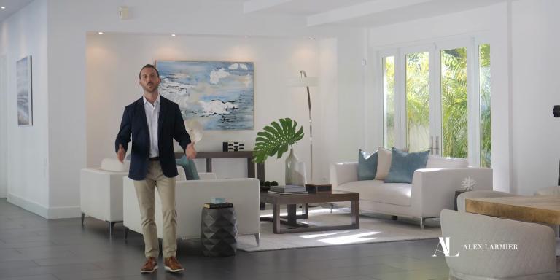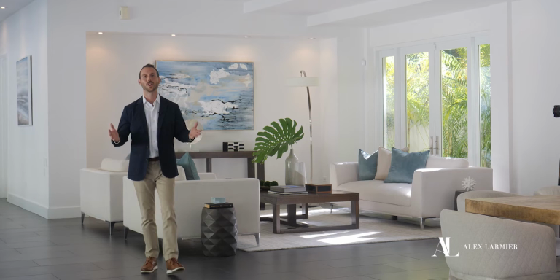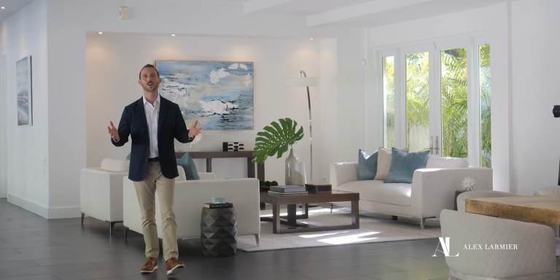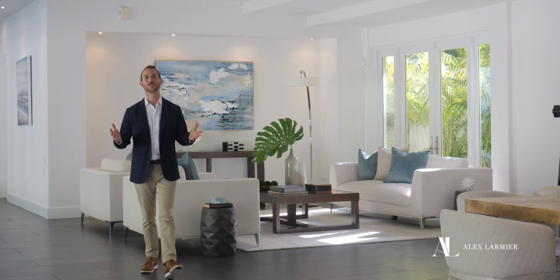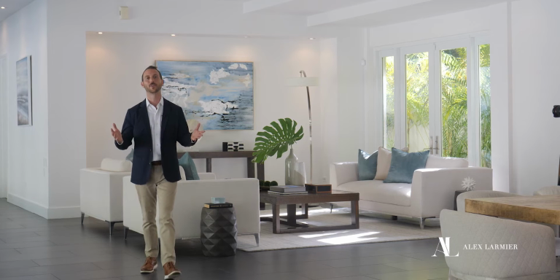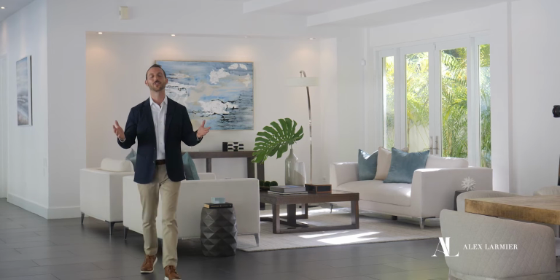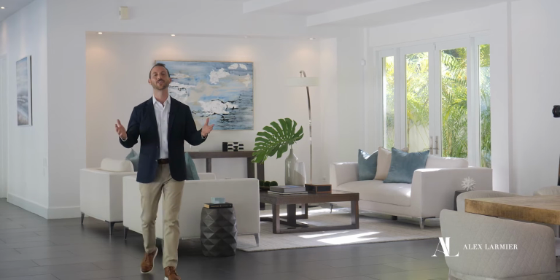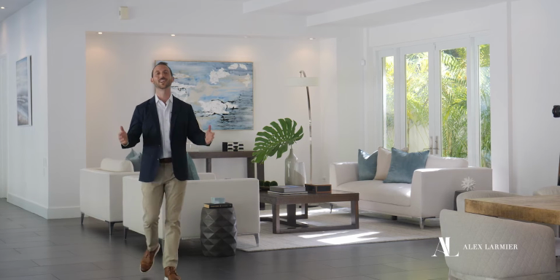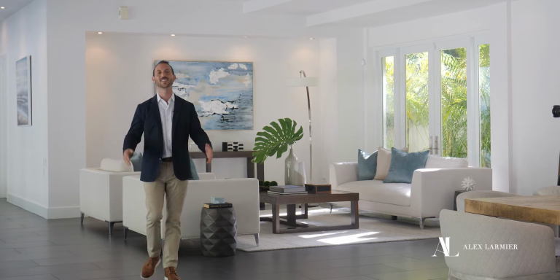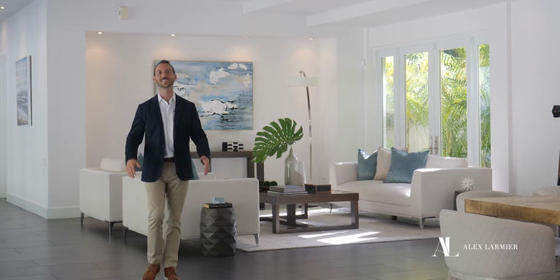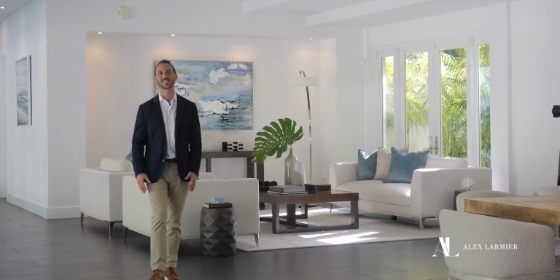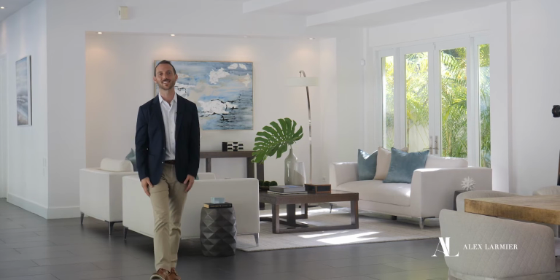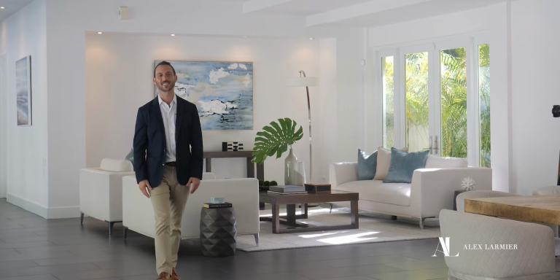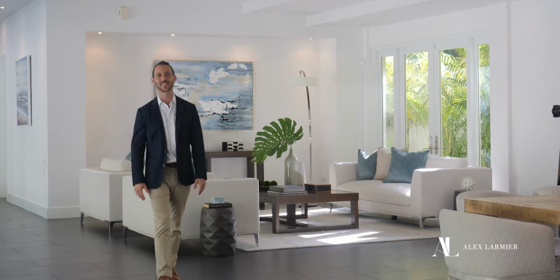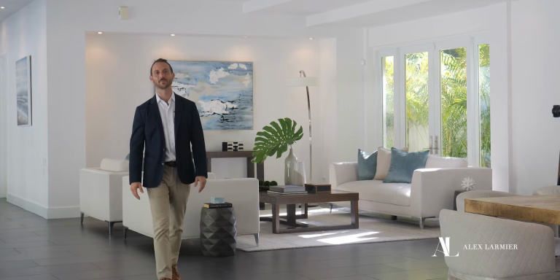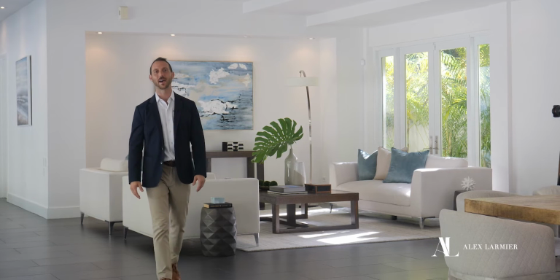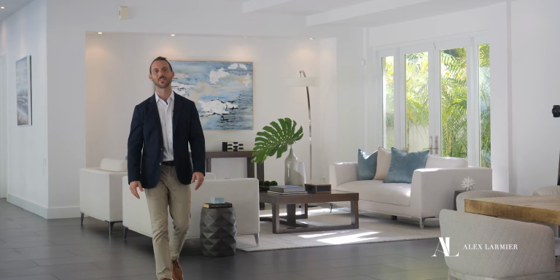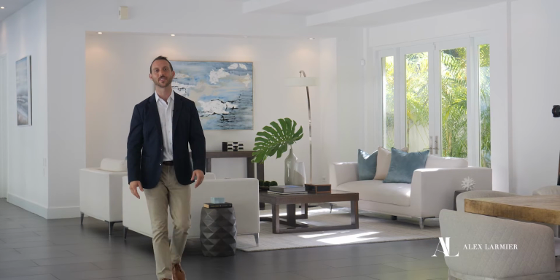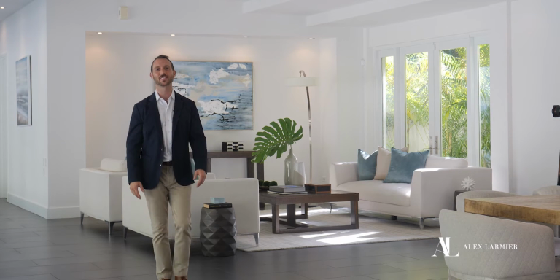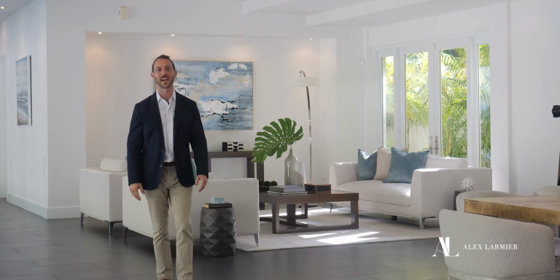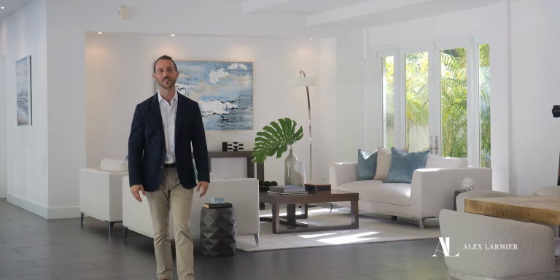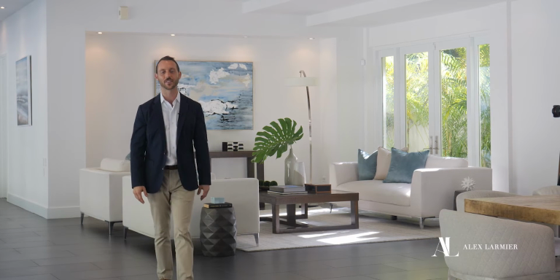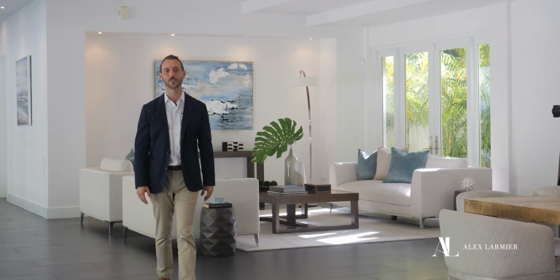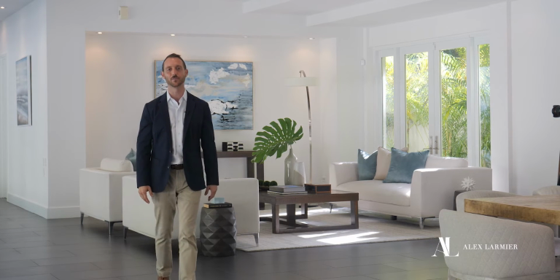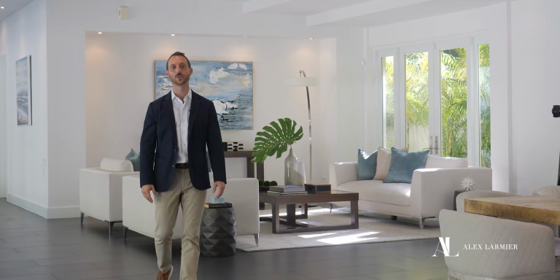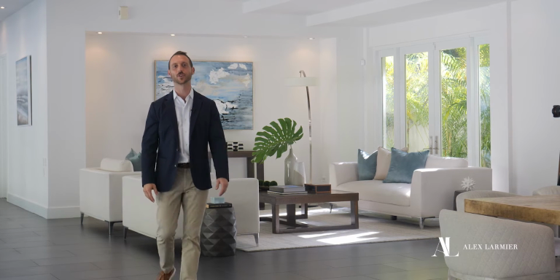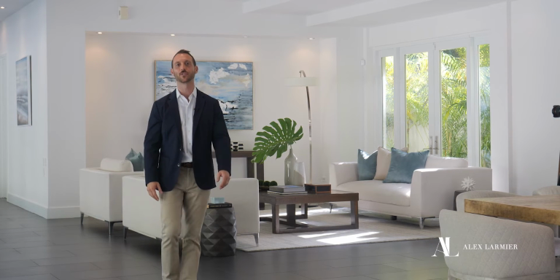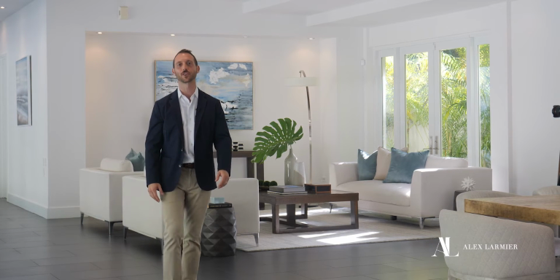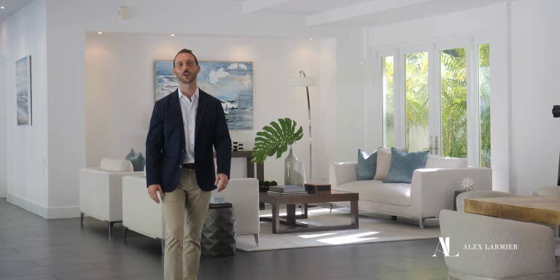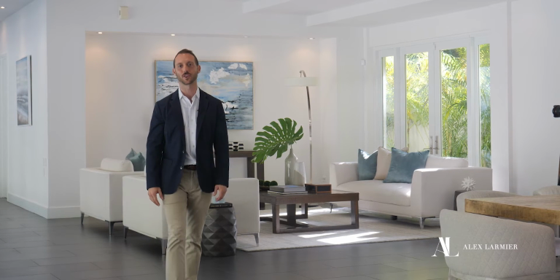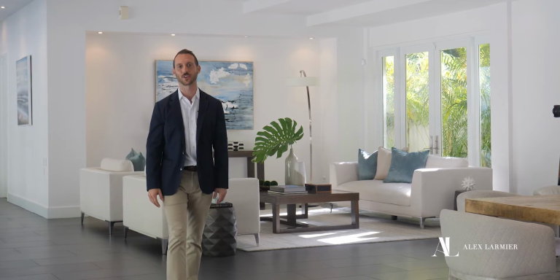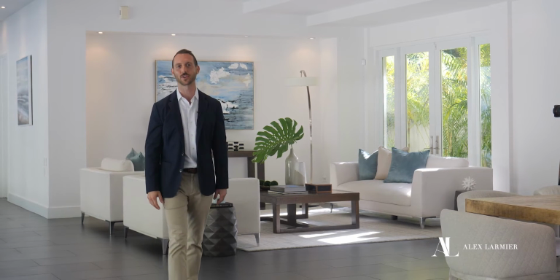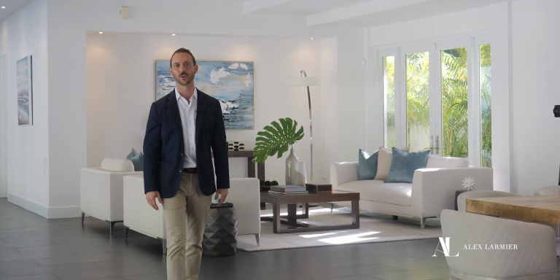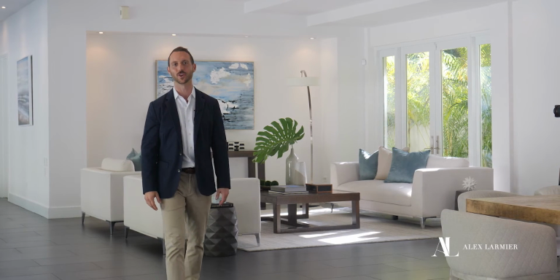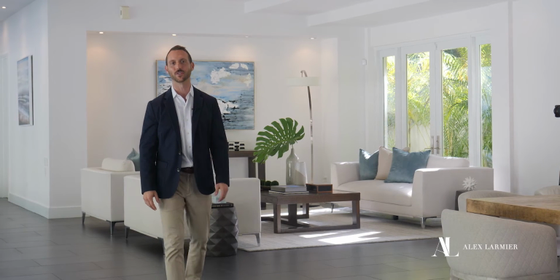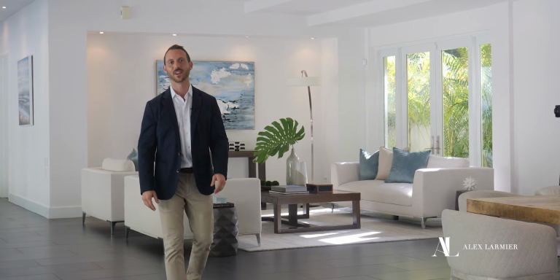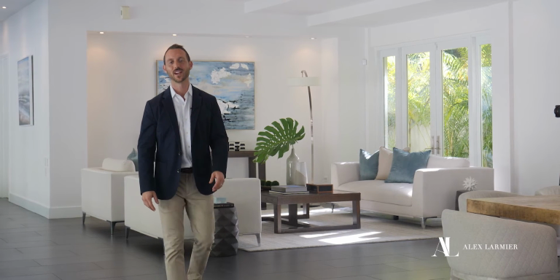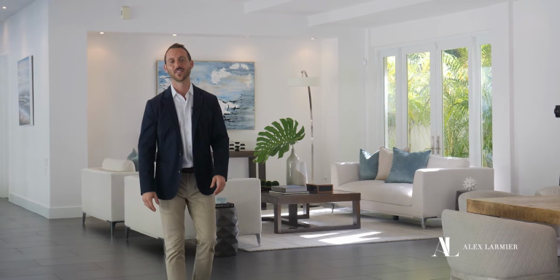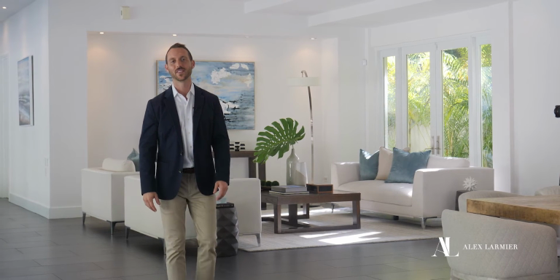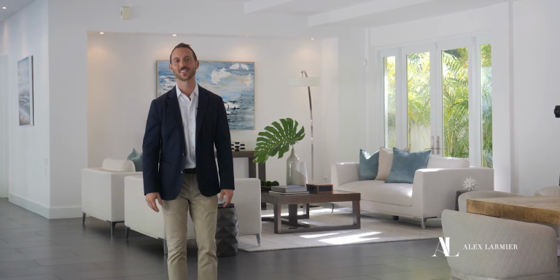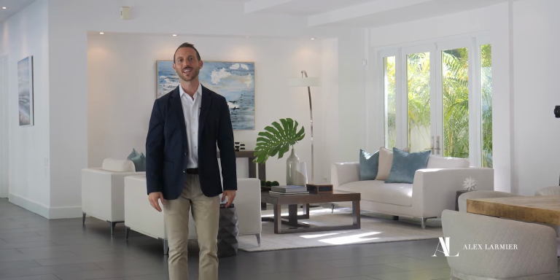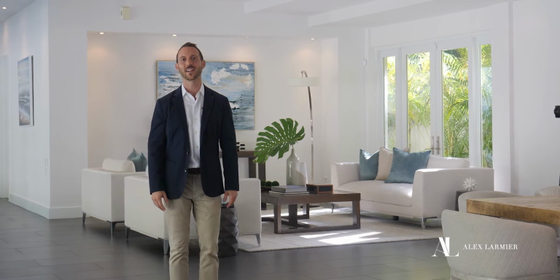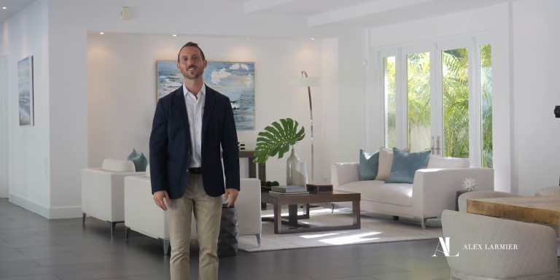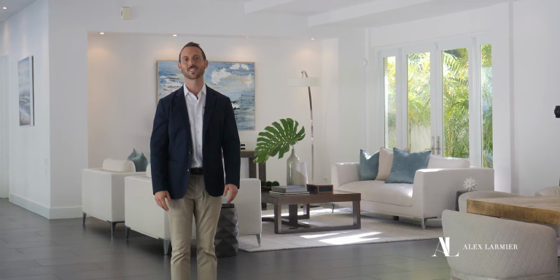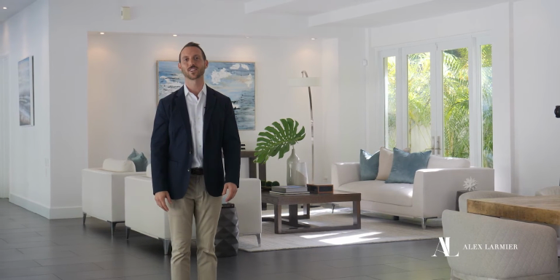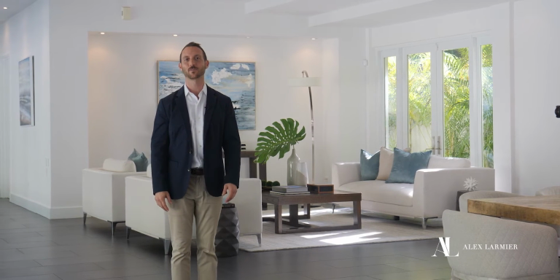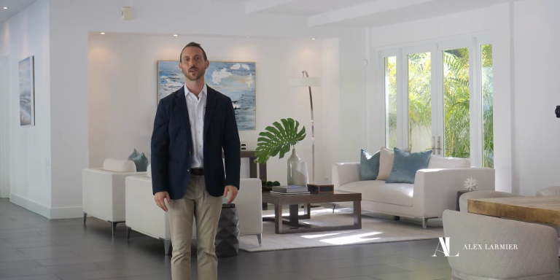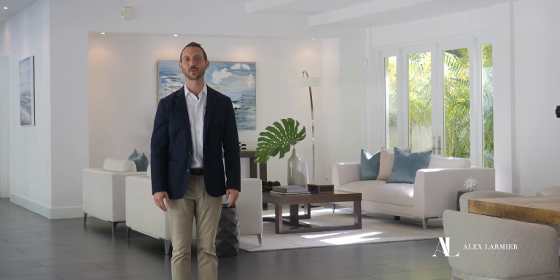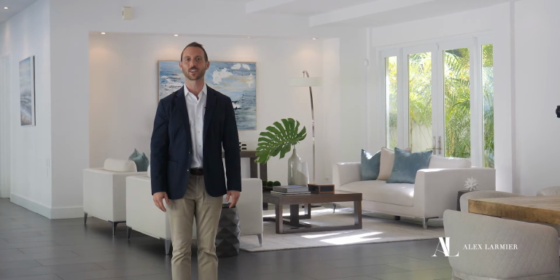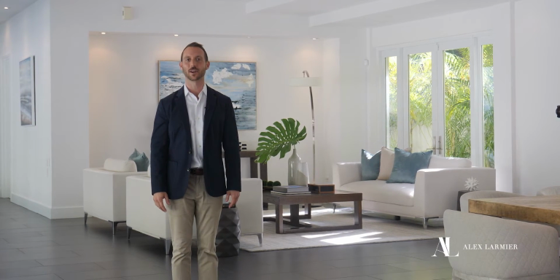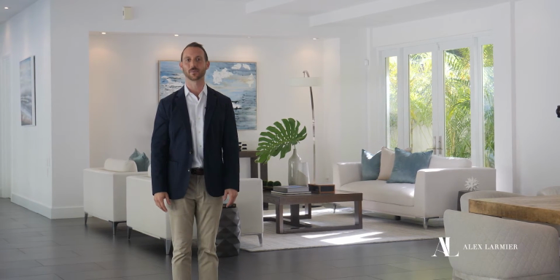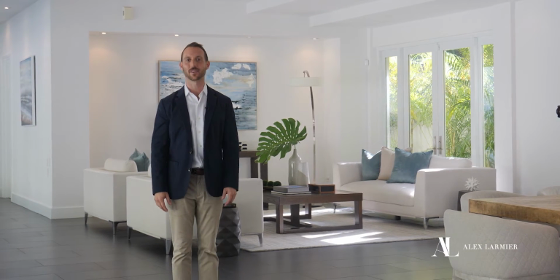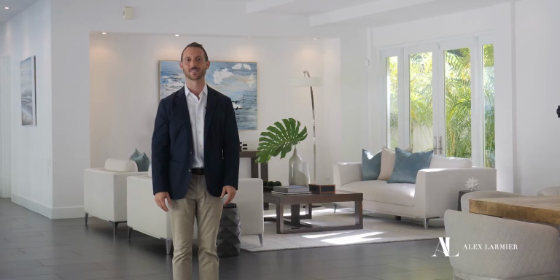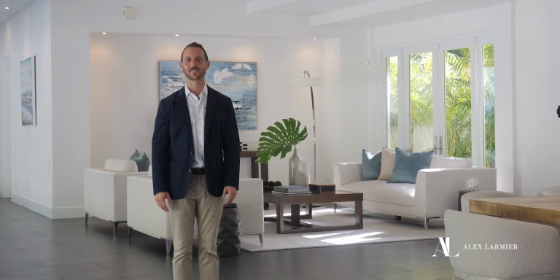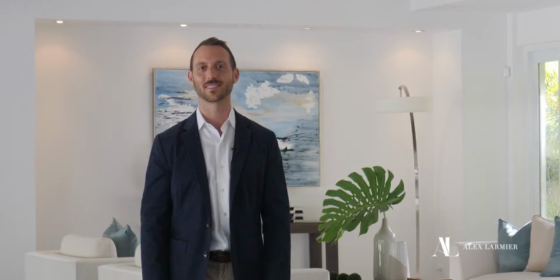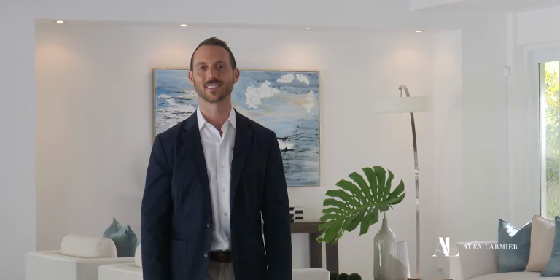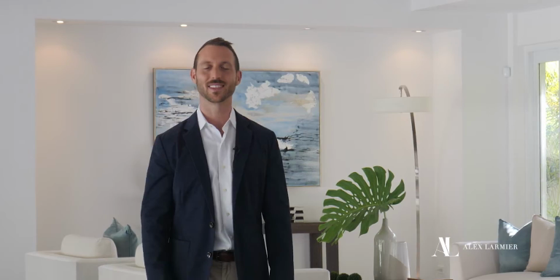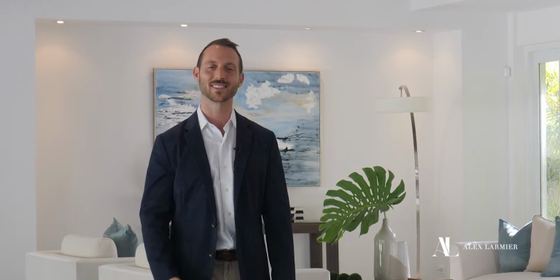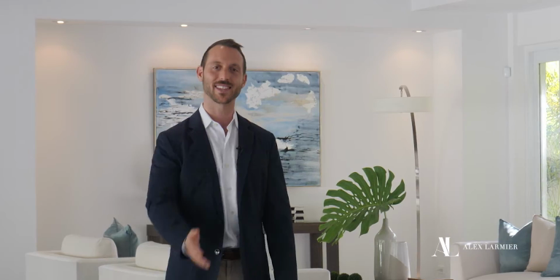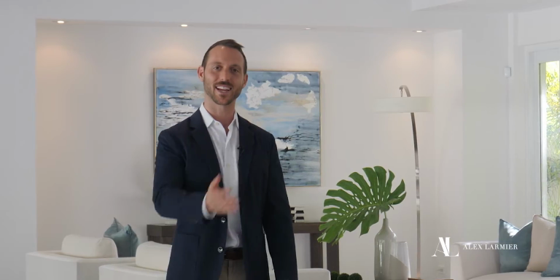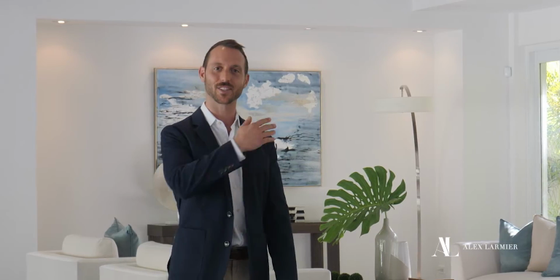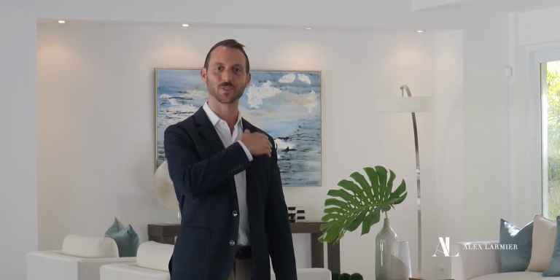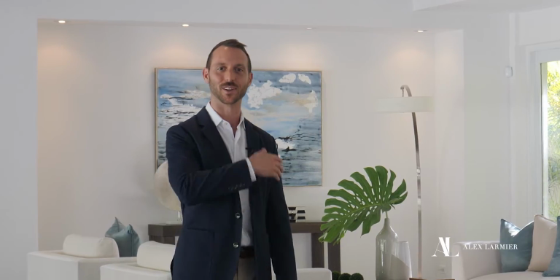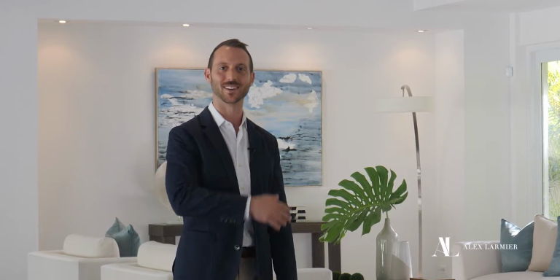Welcome to 3816 Matheson Avenue in beautiful Coconut Grove. This is Alex Larmier with Compass. Let's take a tour.